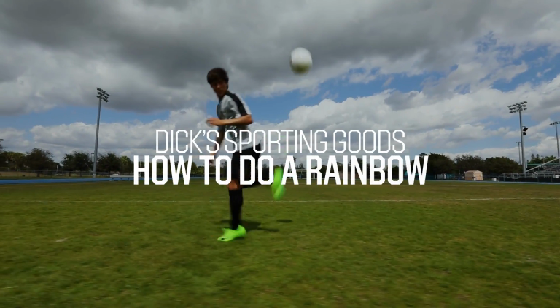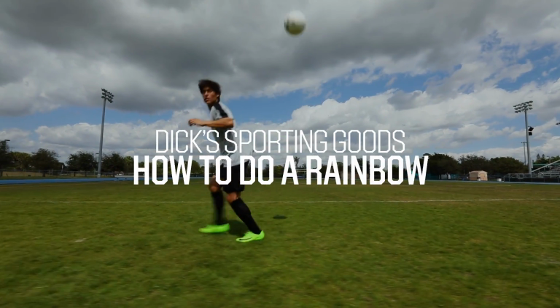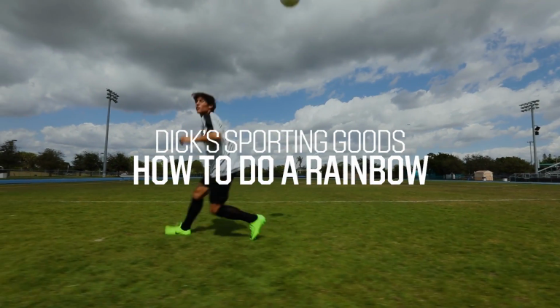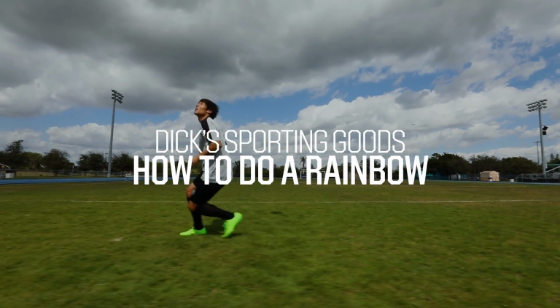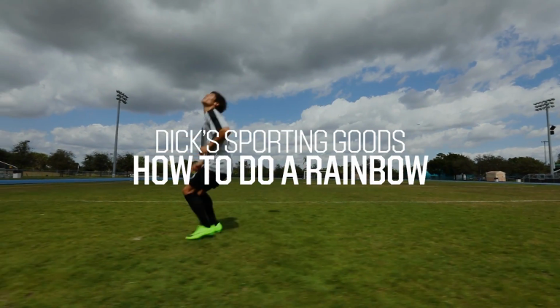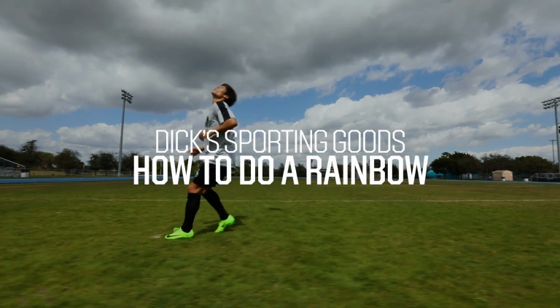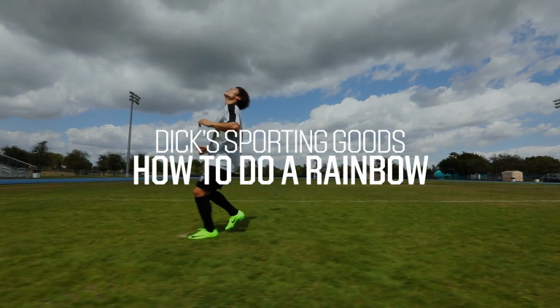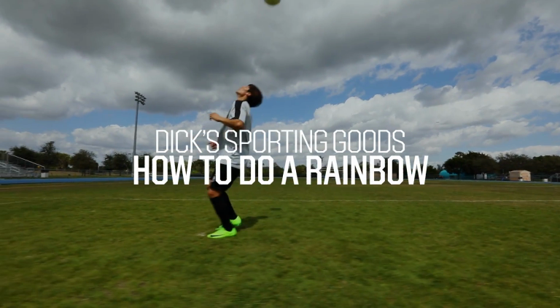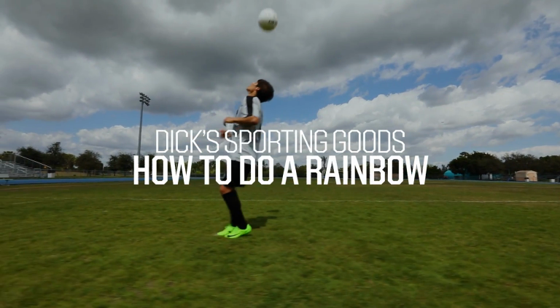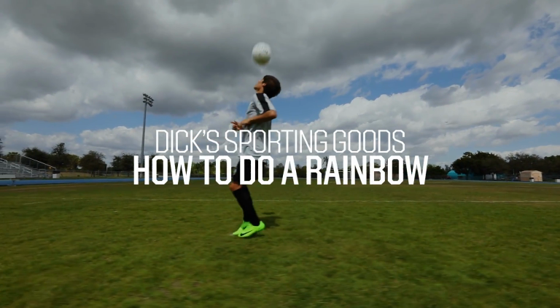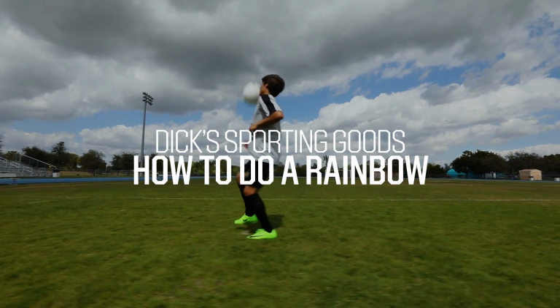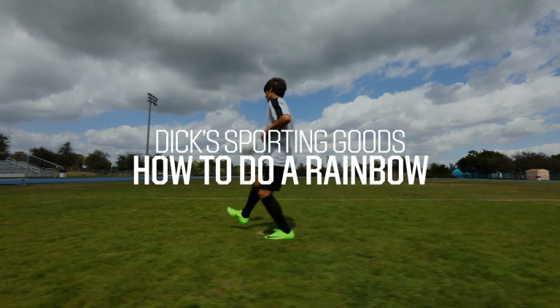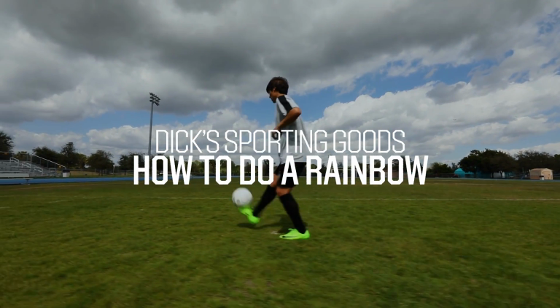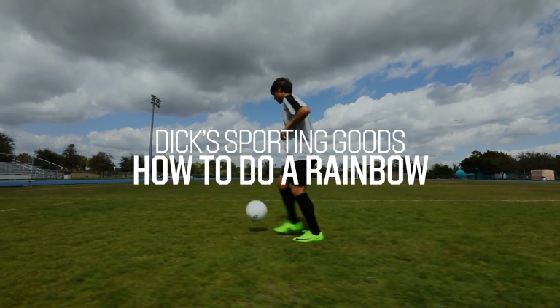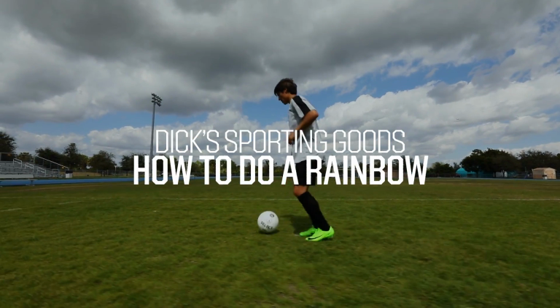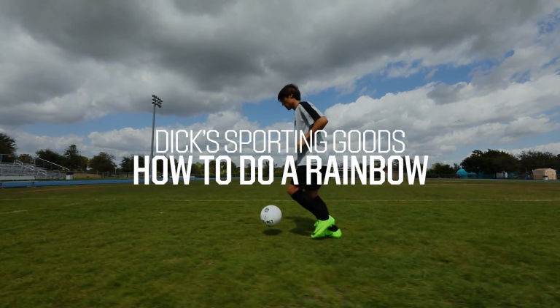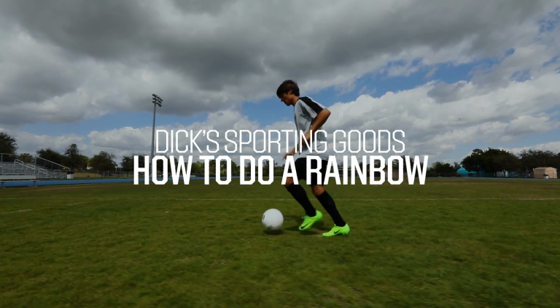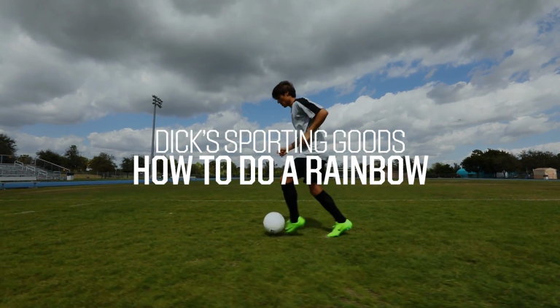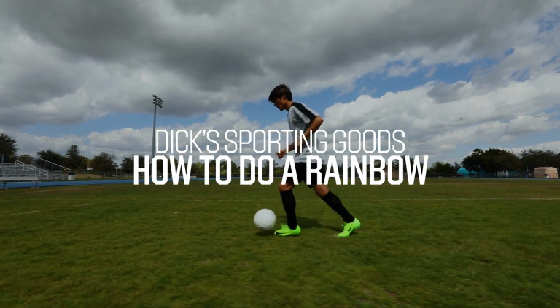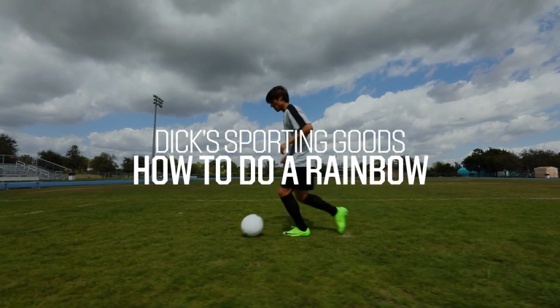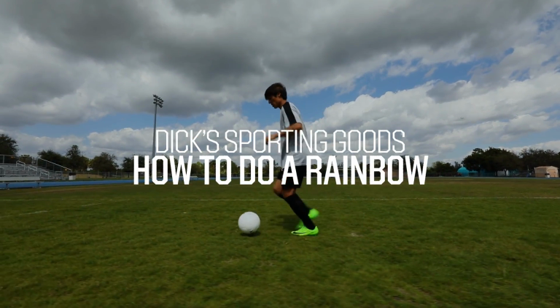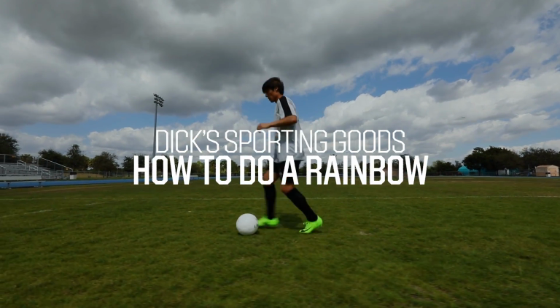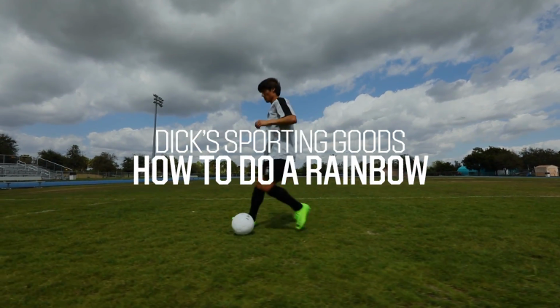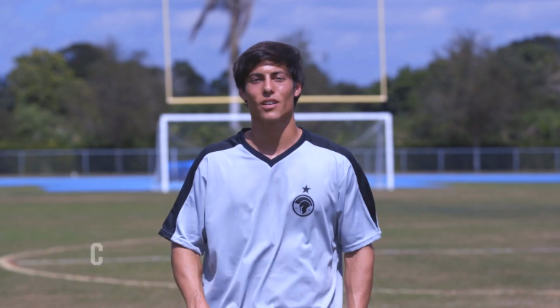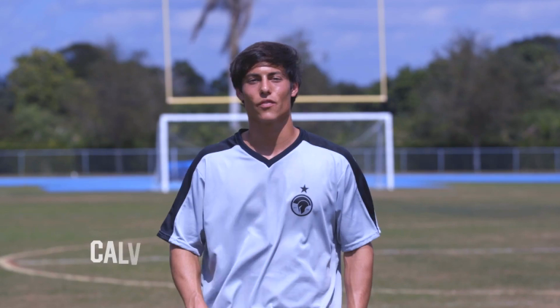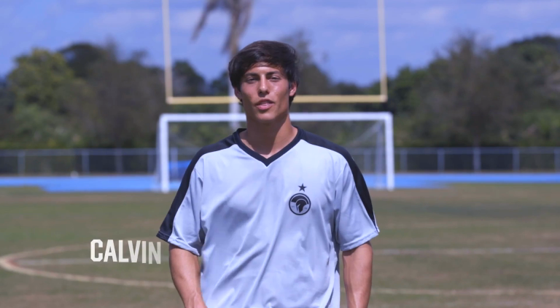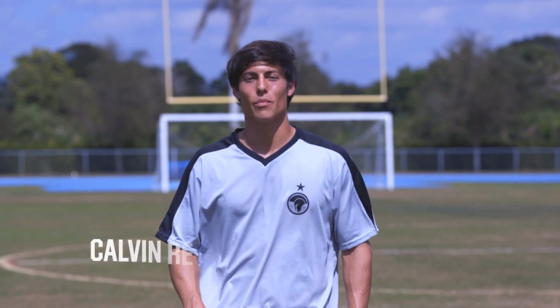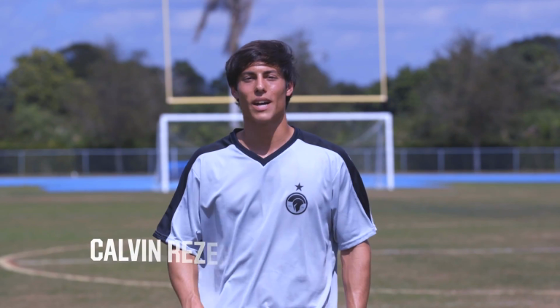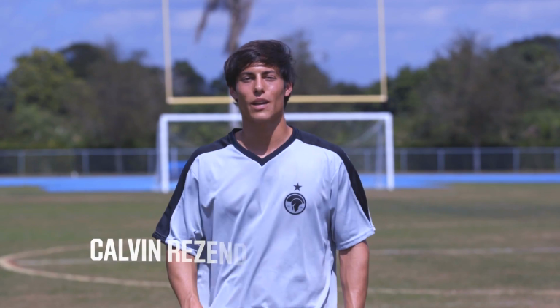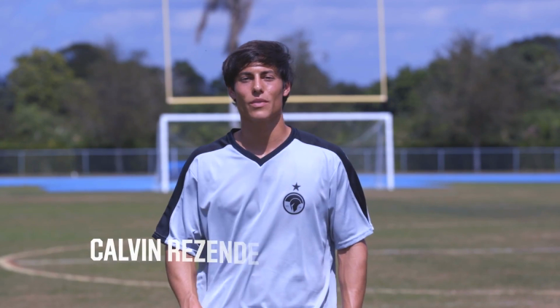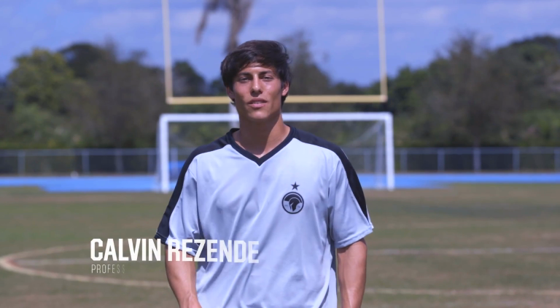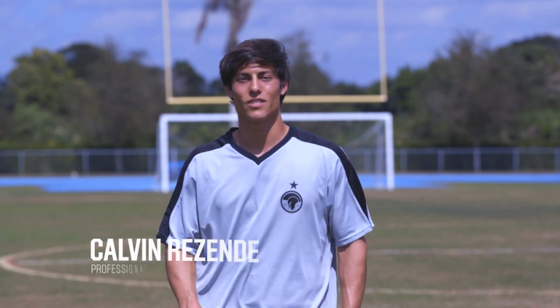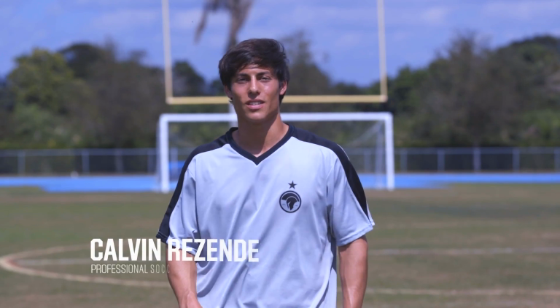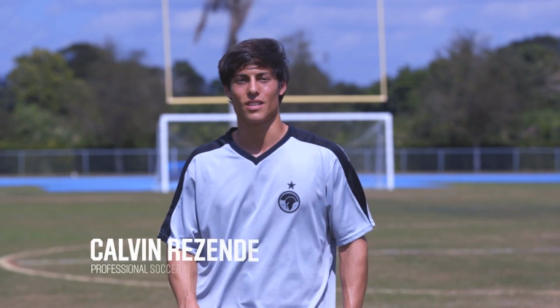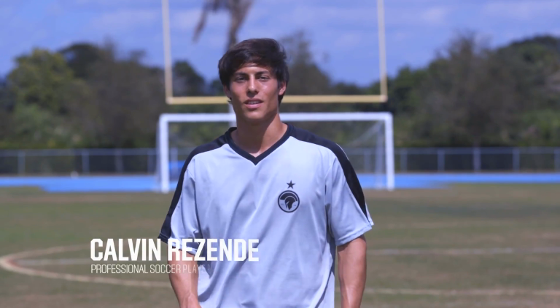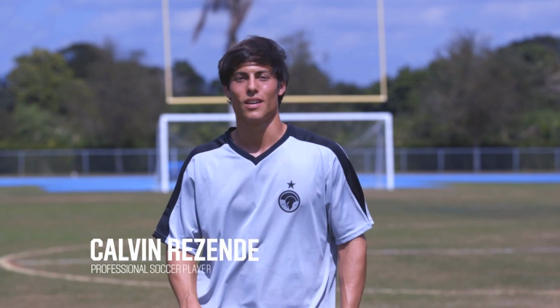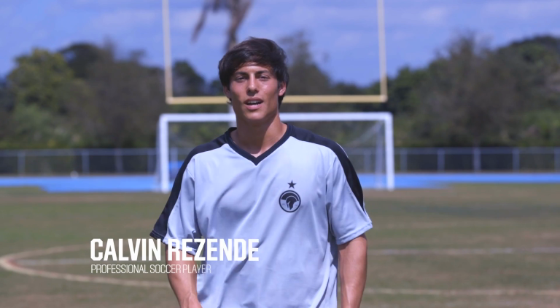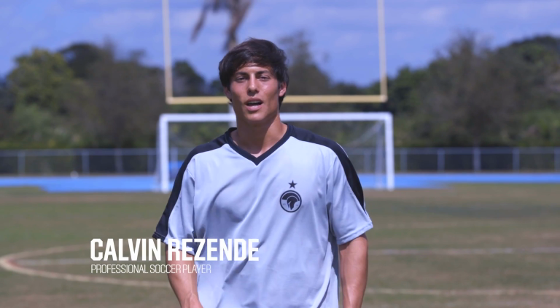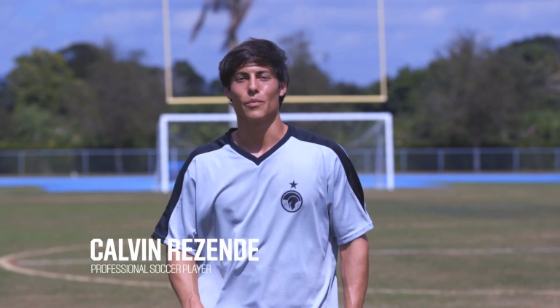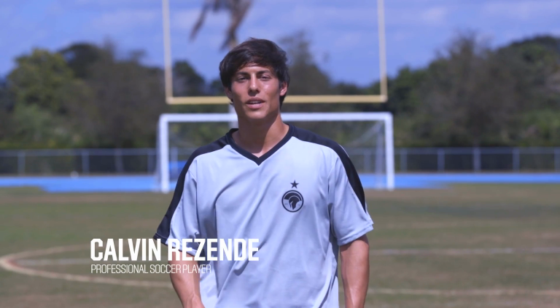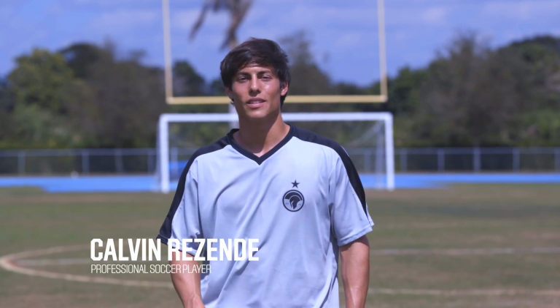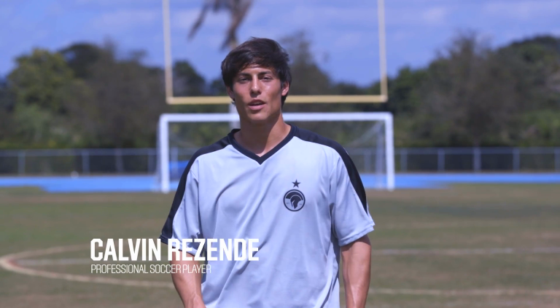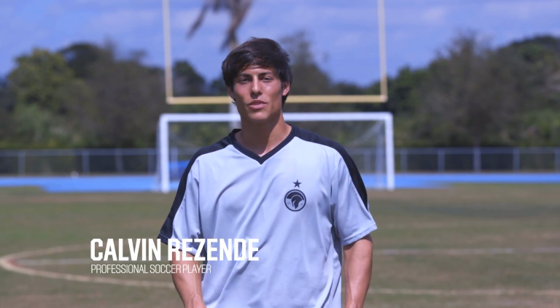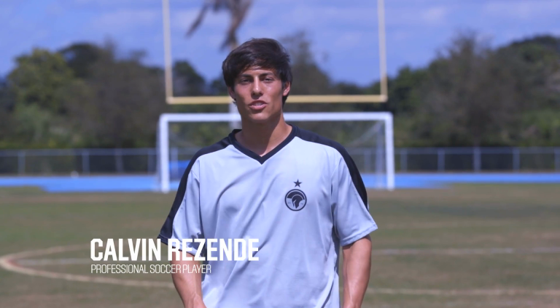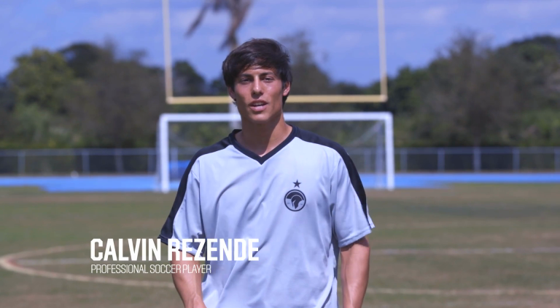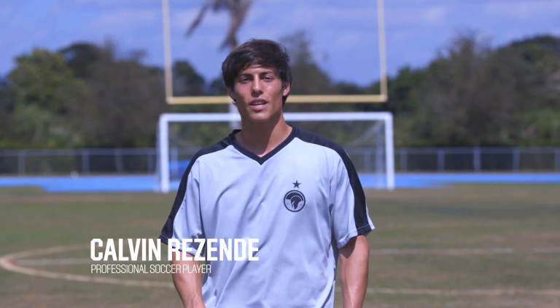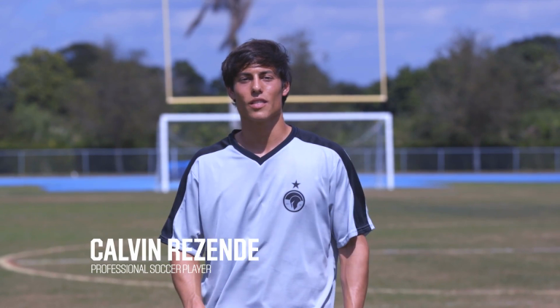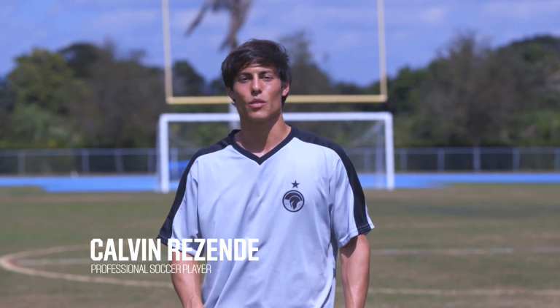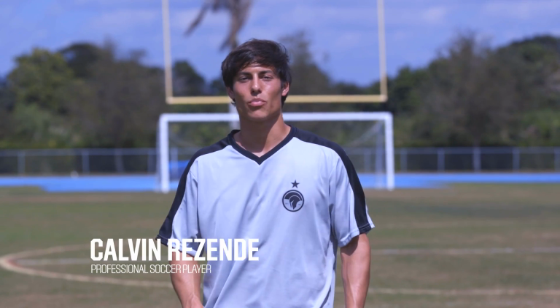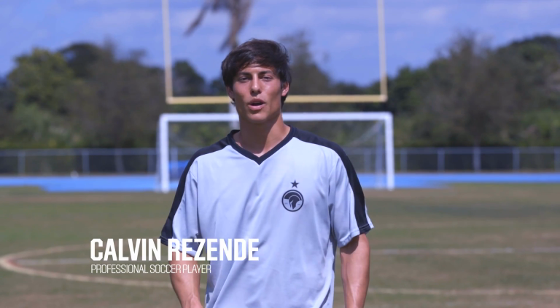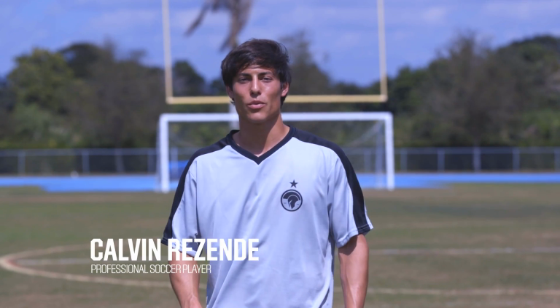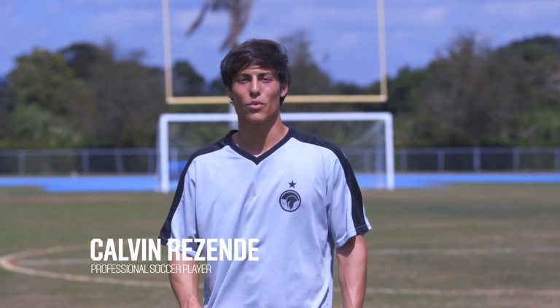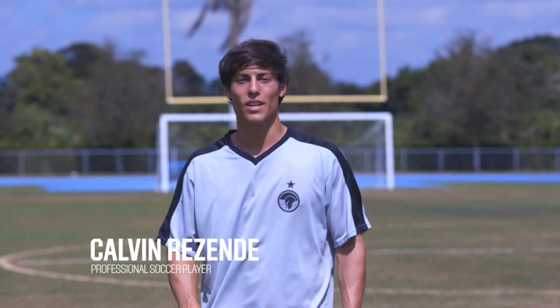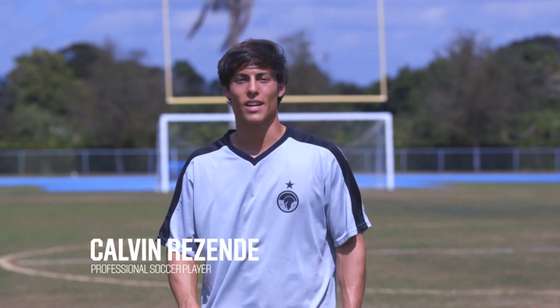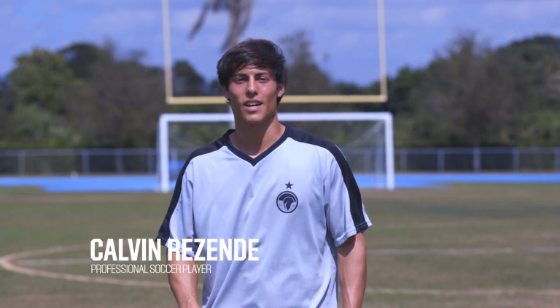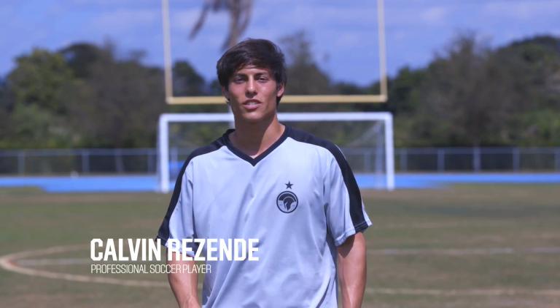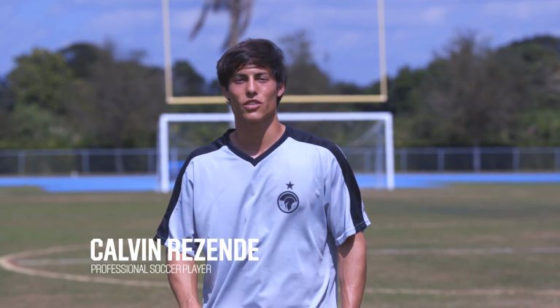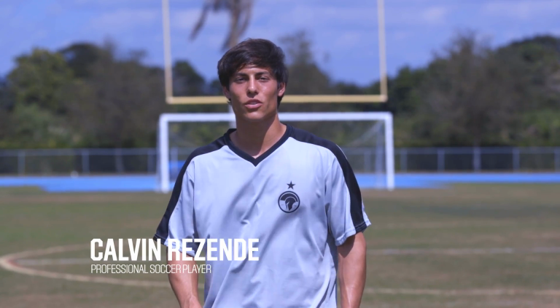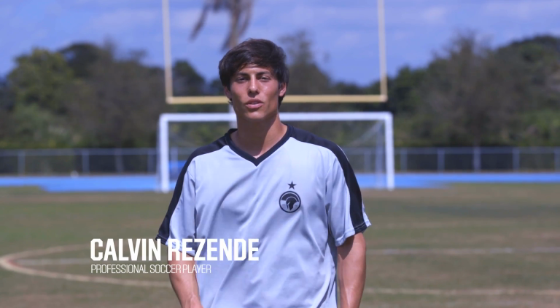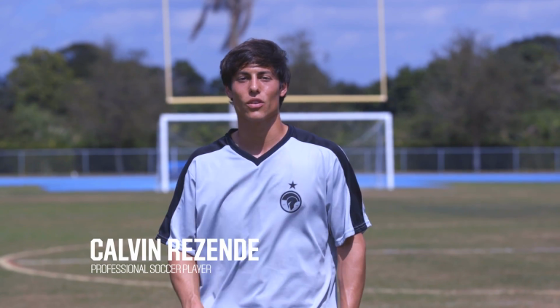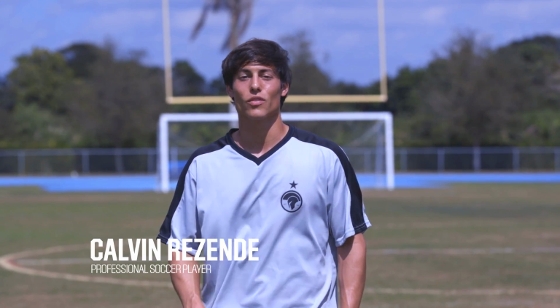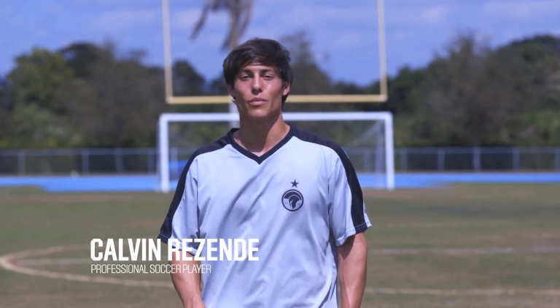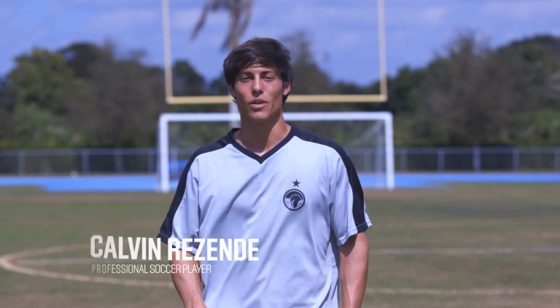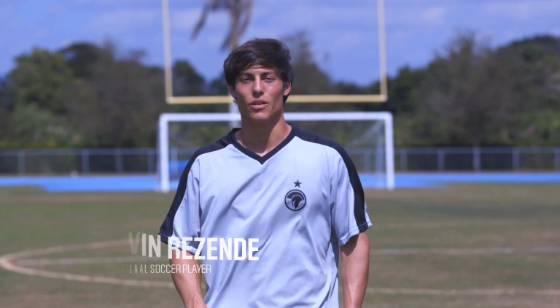Hi, I'm Calvin Rezende. I play professional soccer for the Miami FC. I'm going to demonstrate the proper way to execute a rainbow.